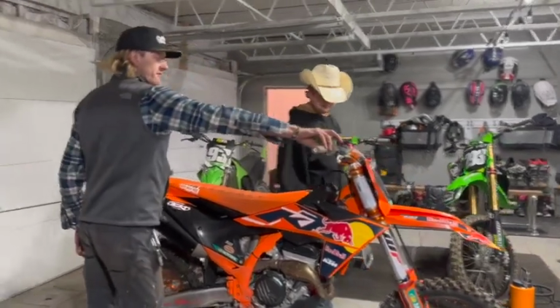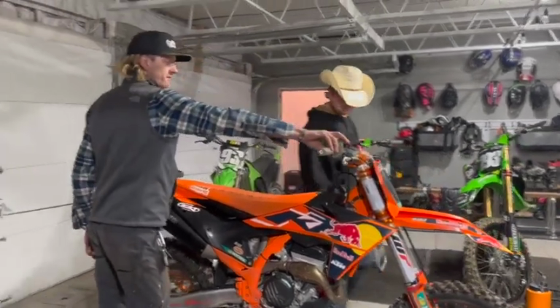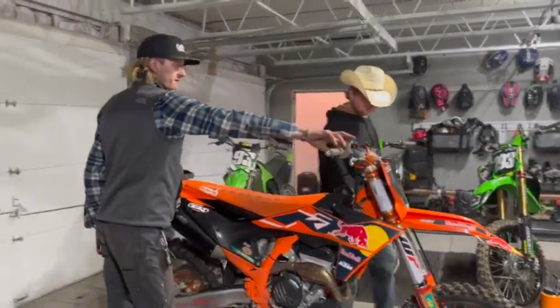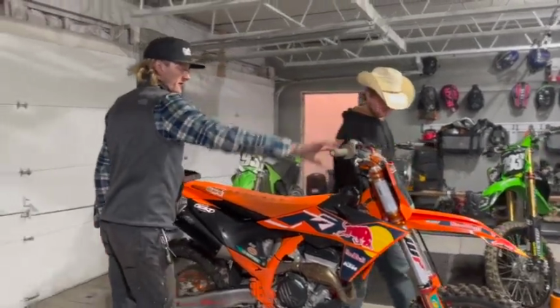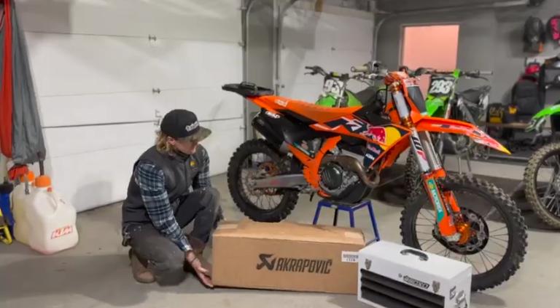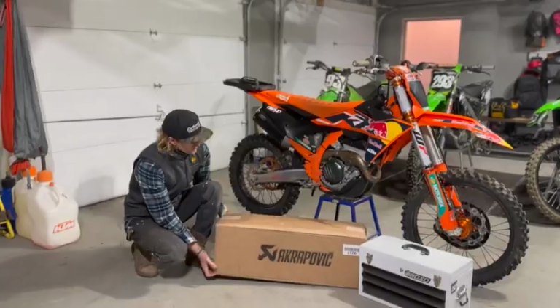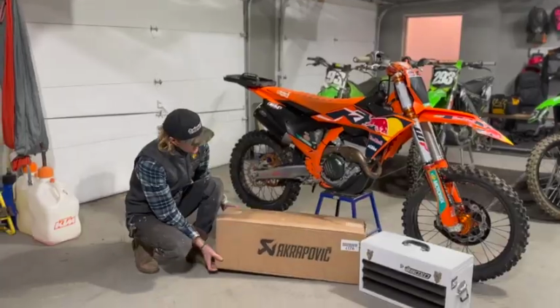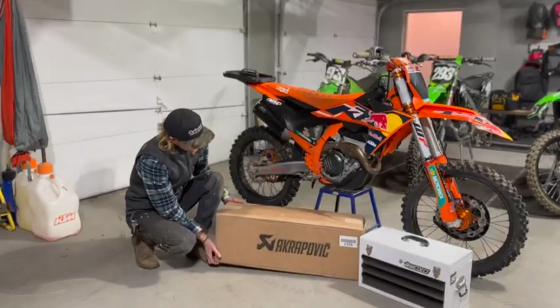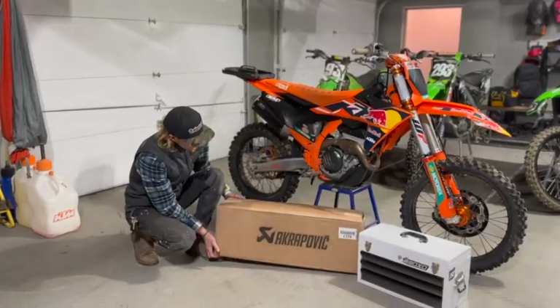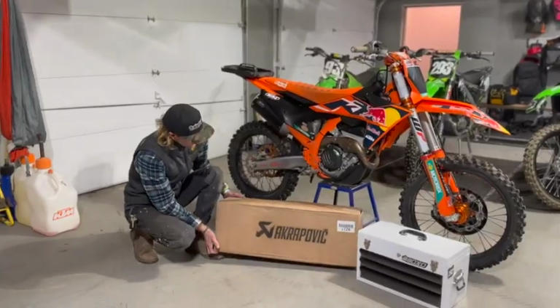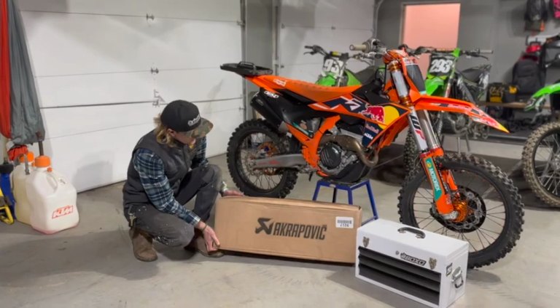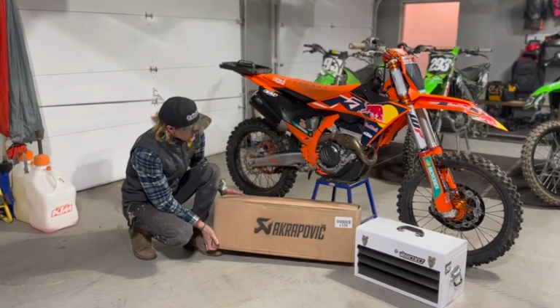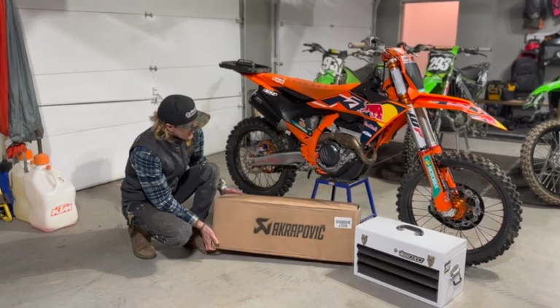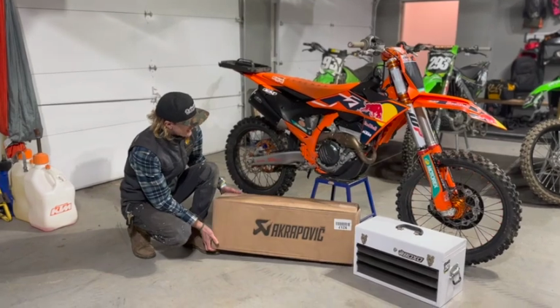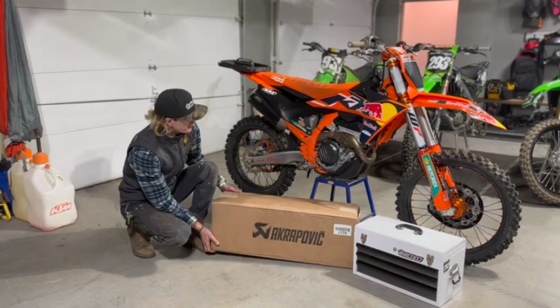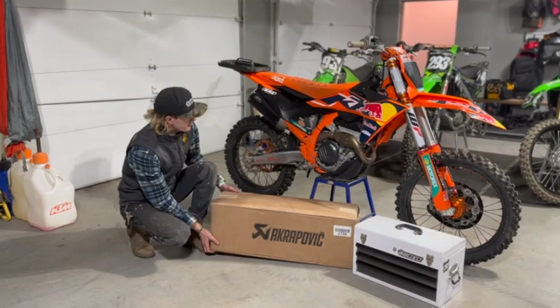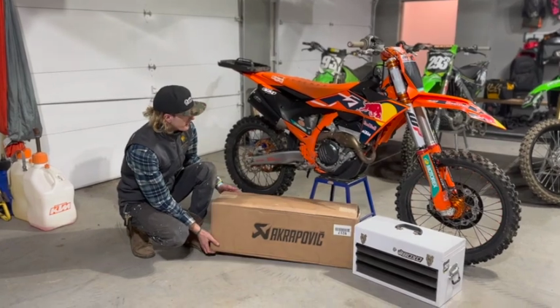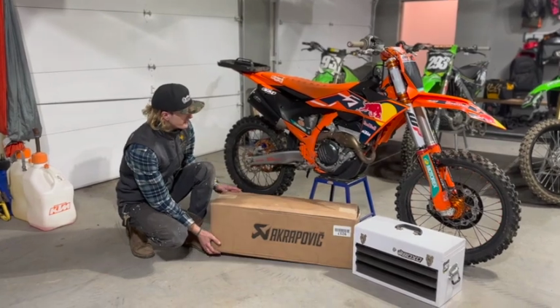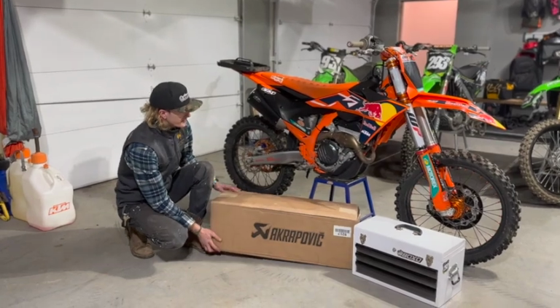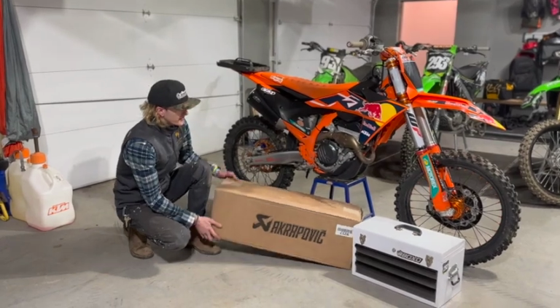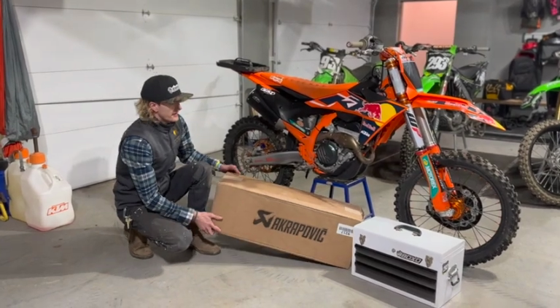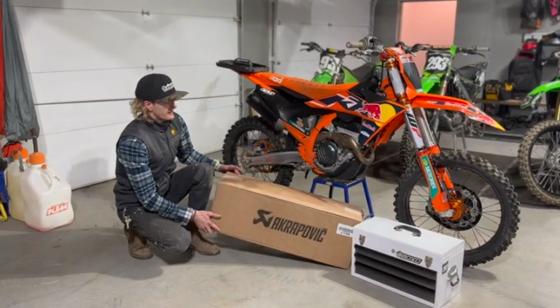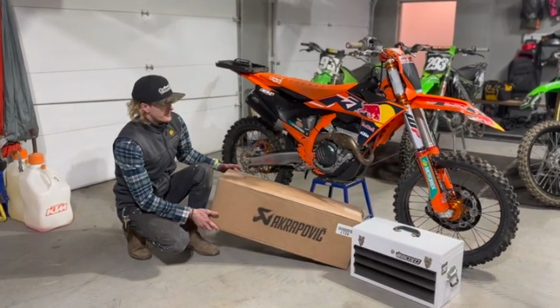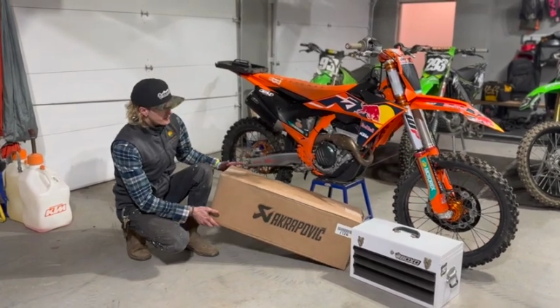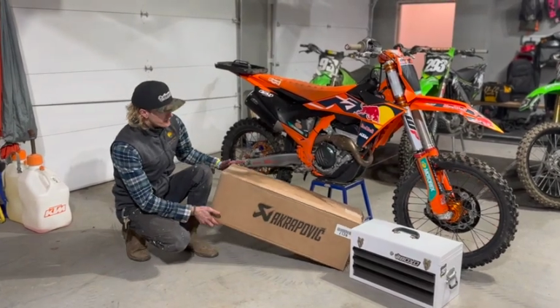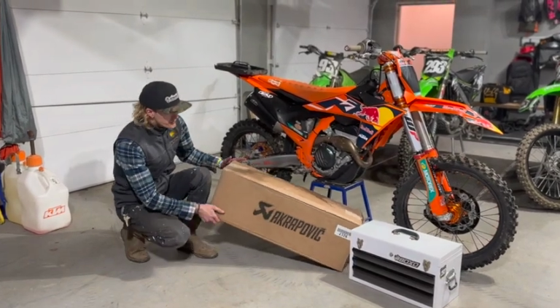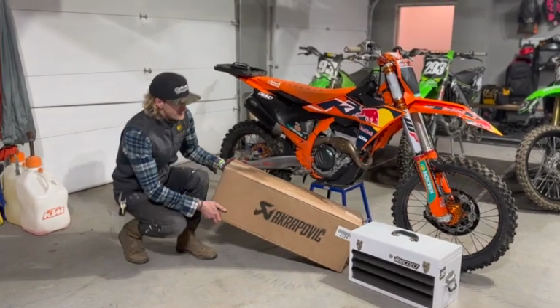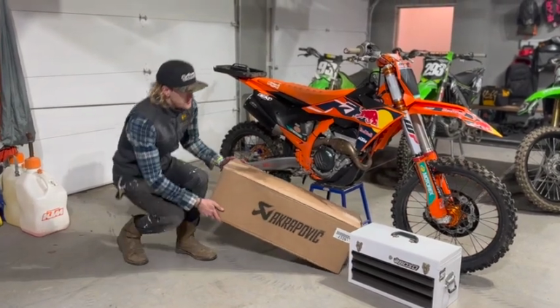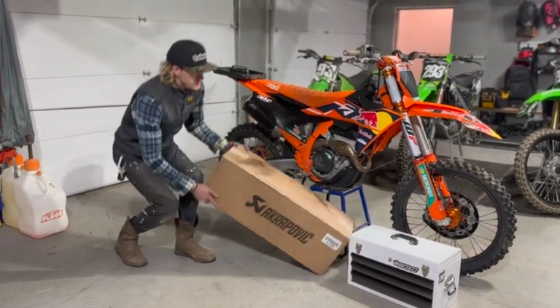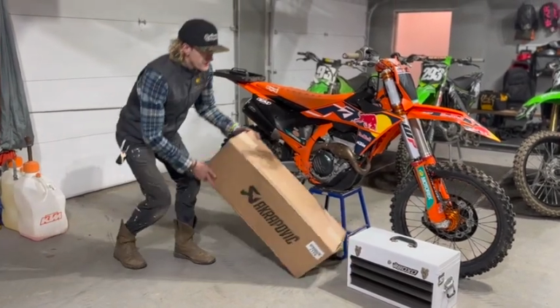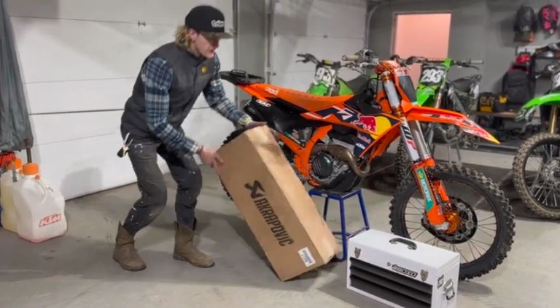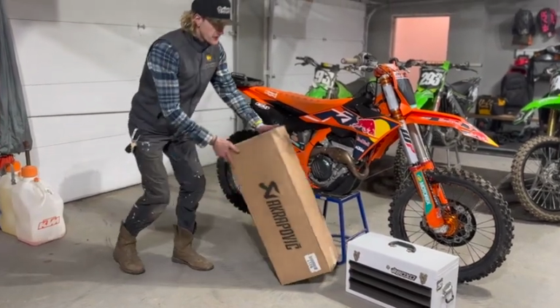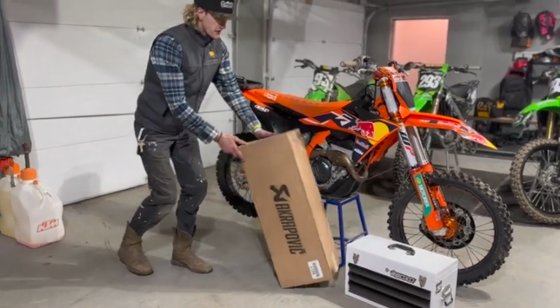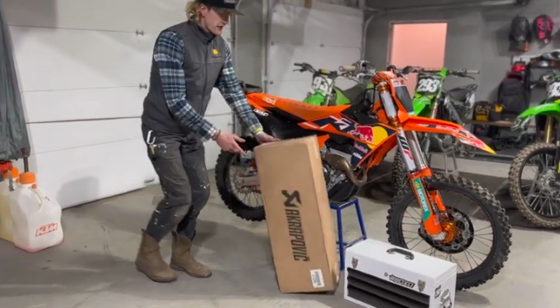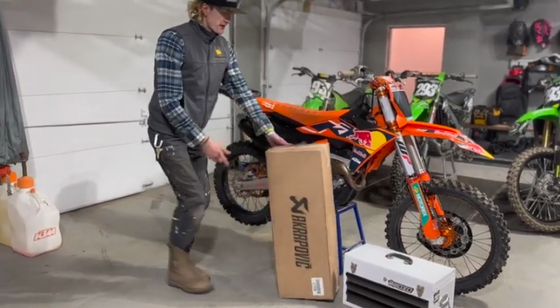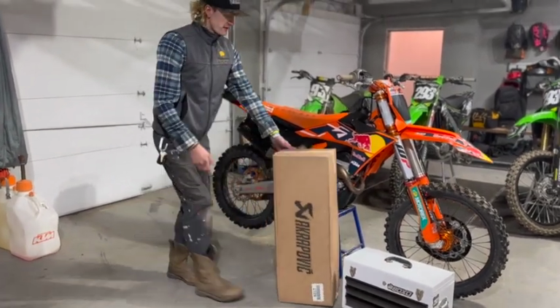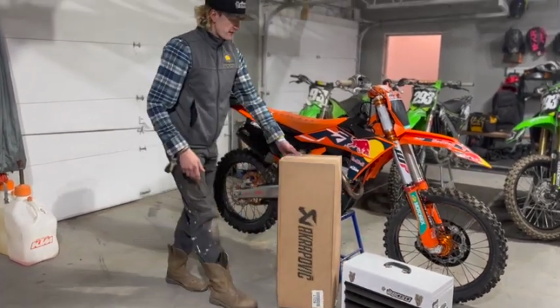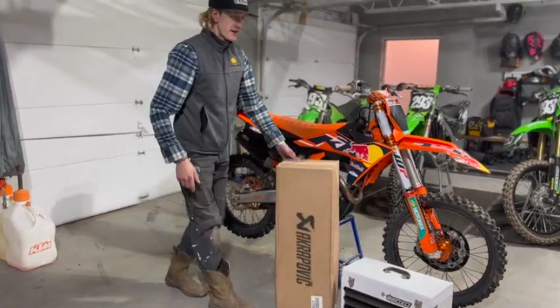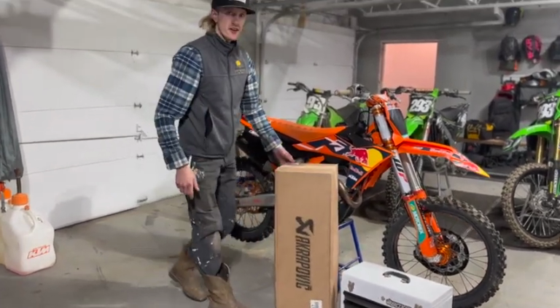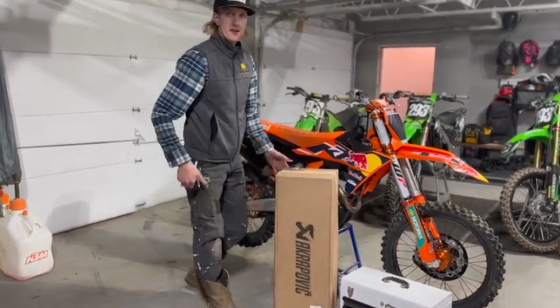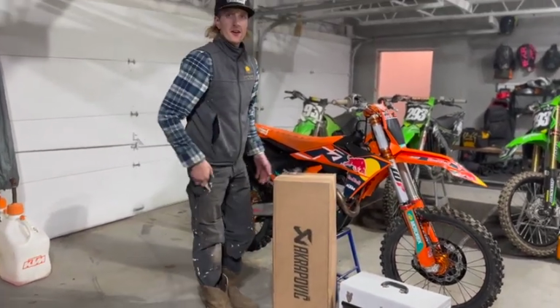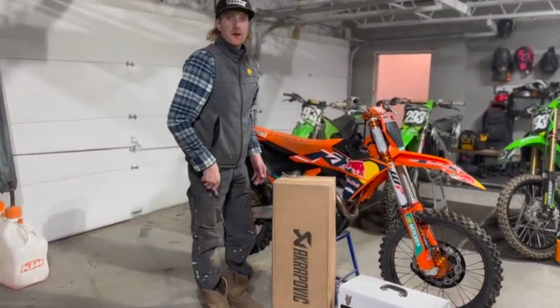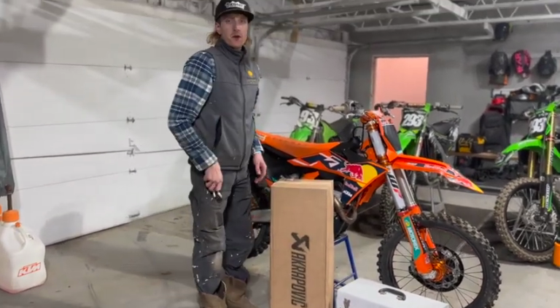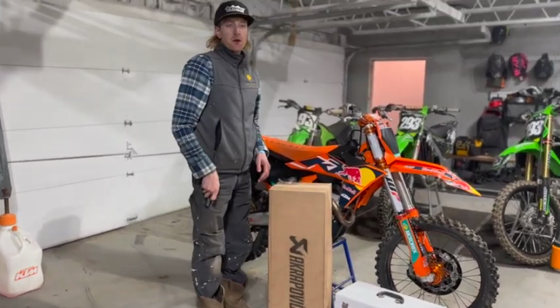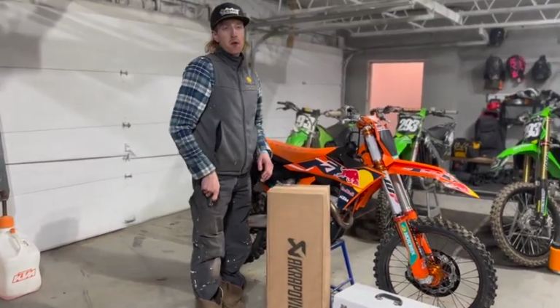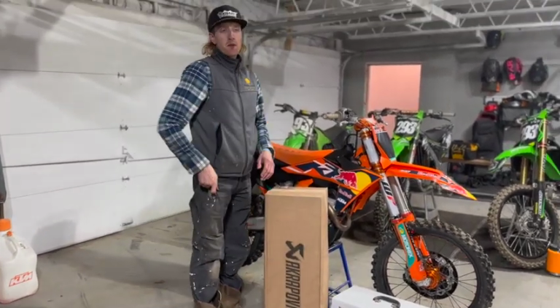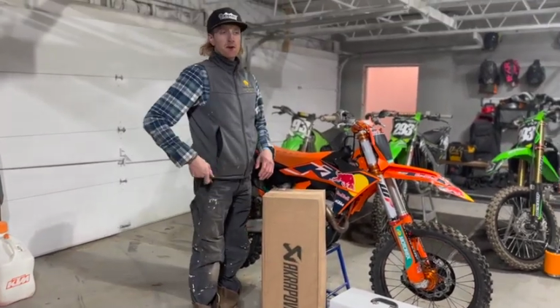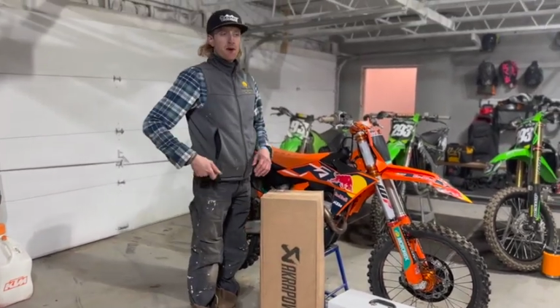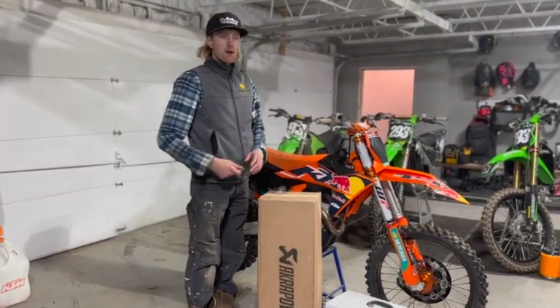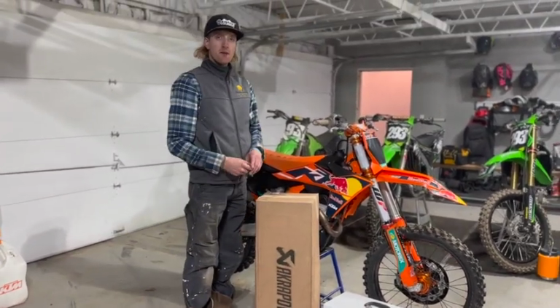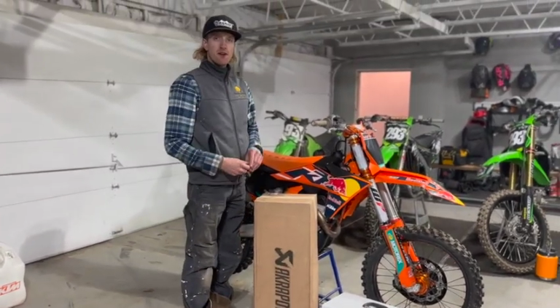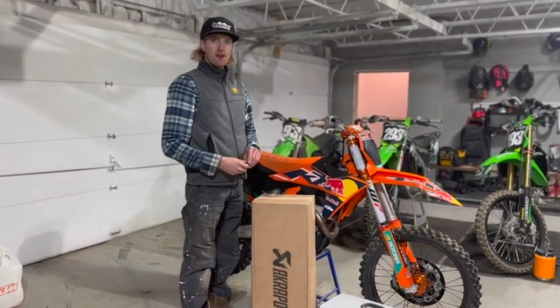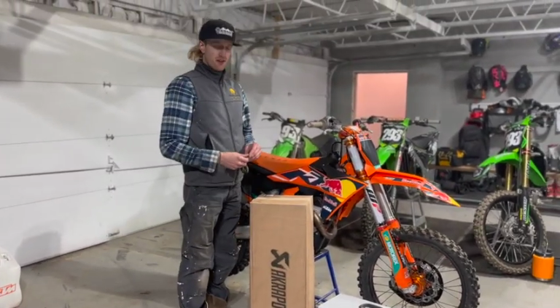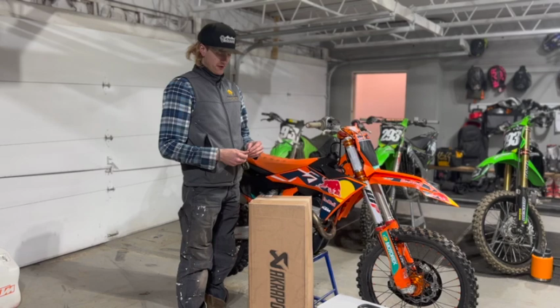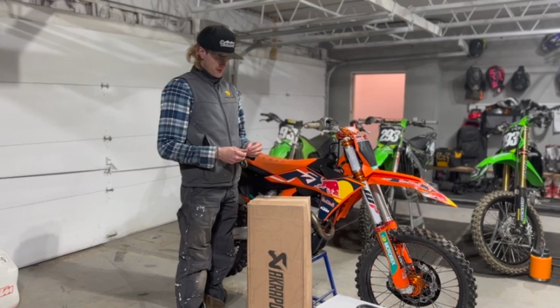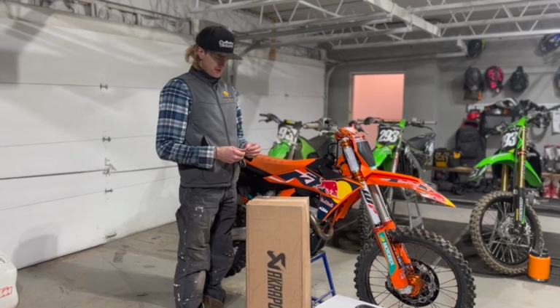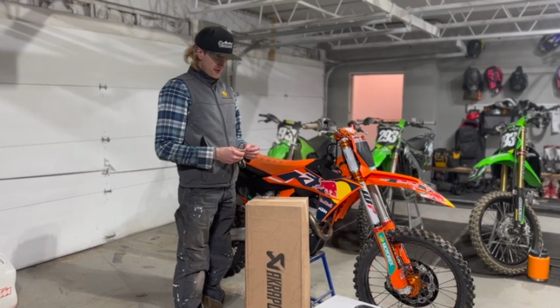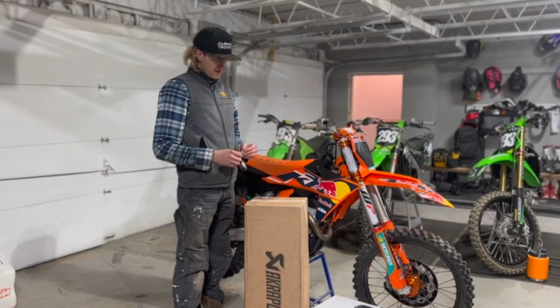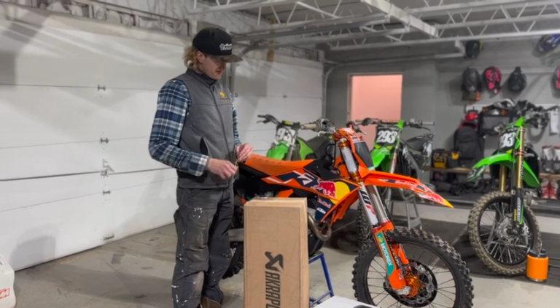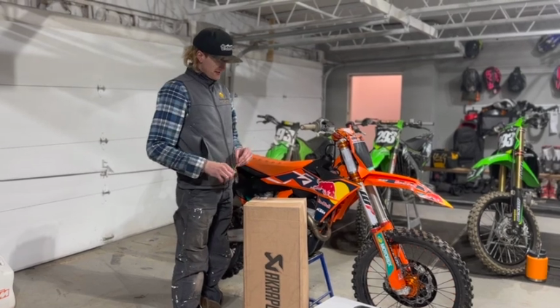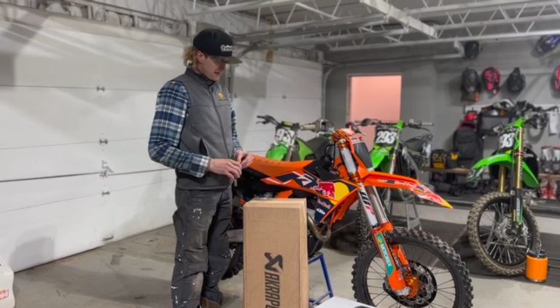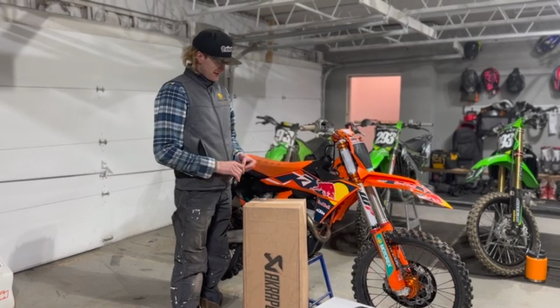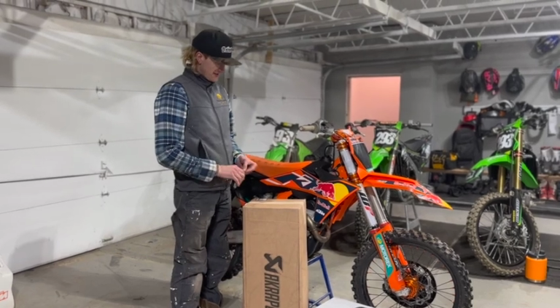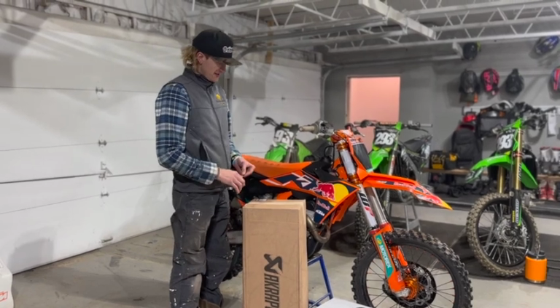So, we just got the new Akrapovic Evolution Series today in the mail. I'm going to open her up, throw her on, try her out.